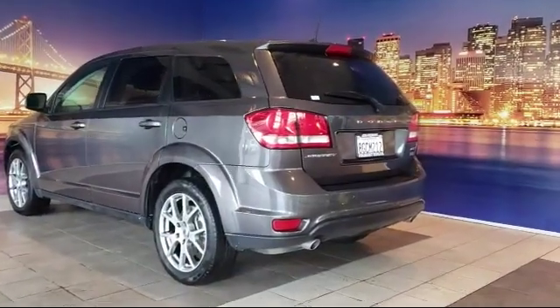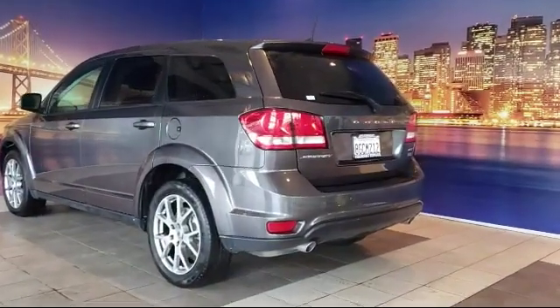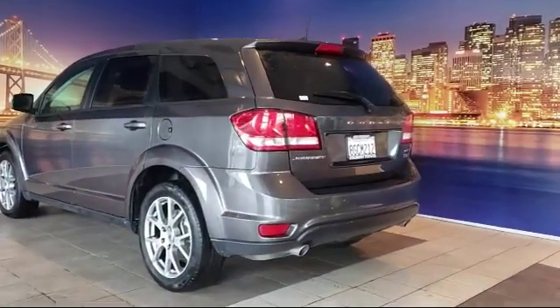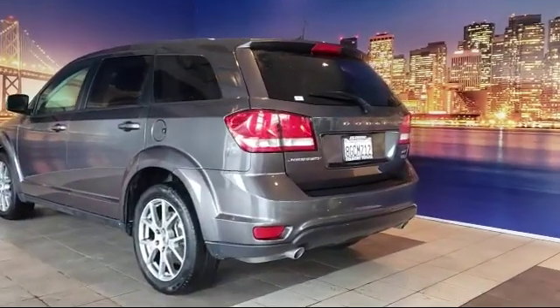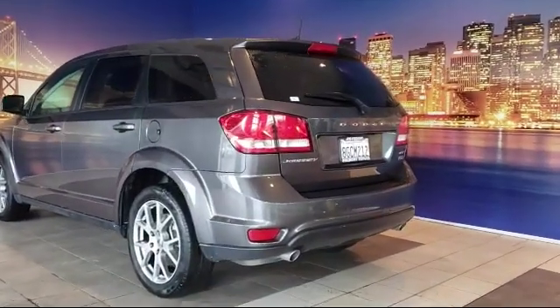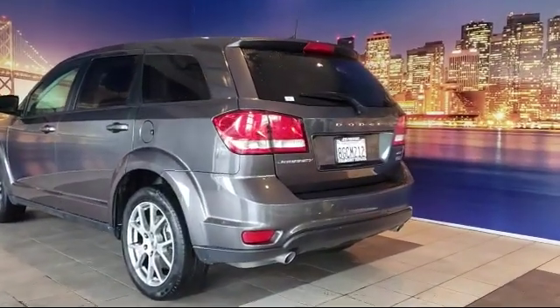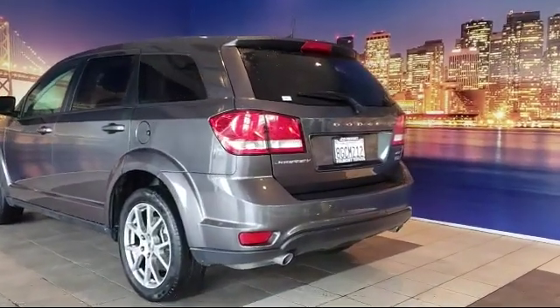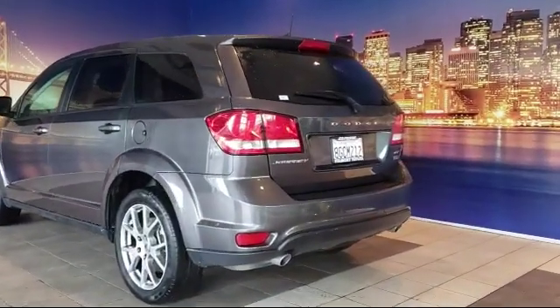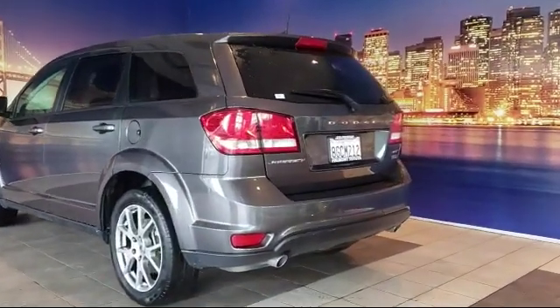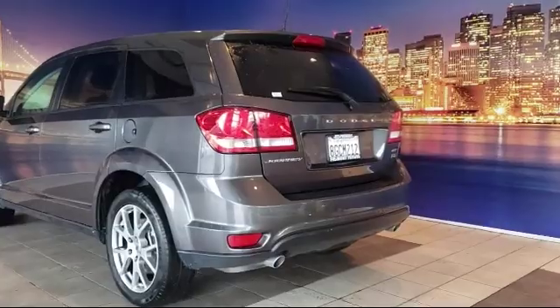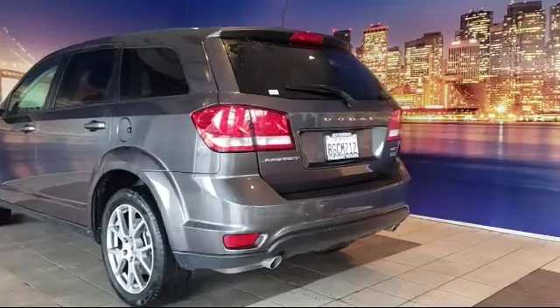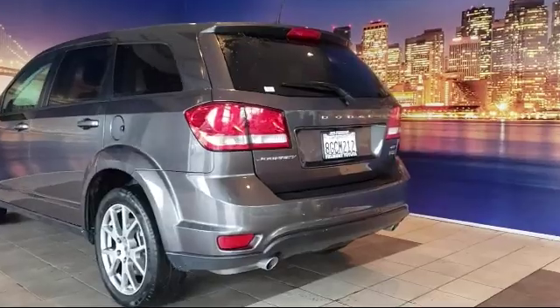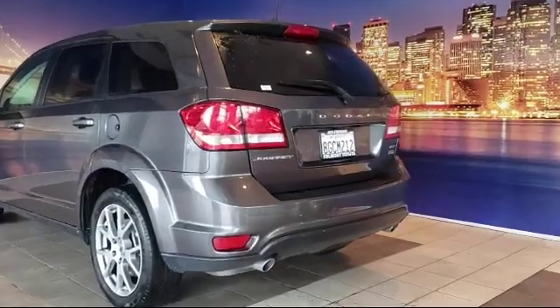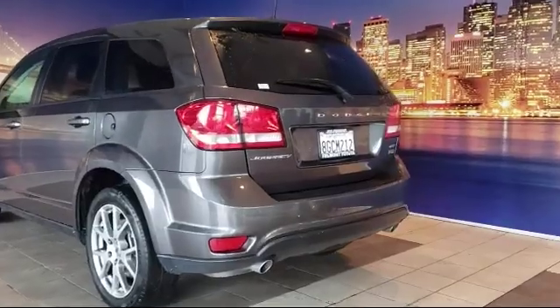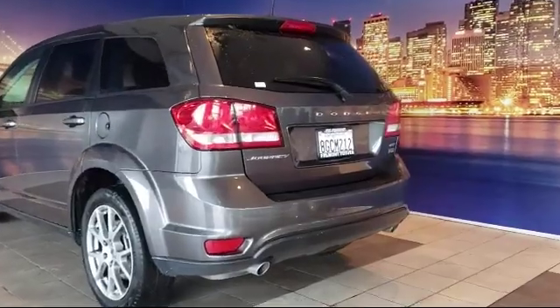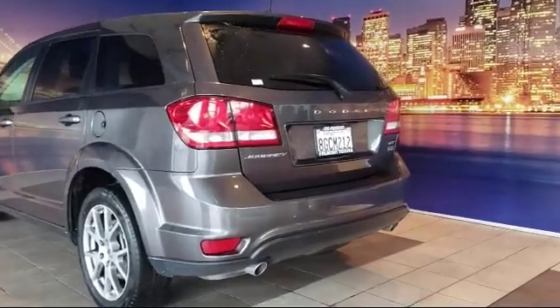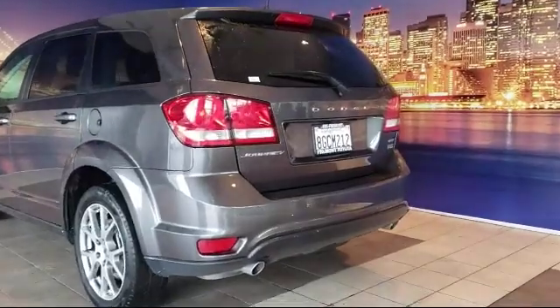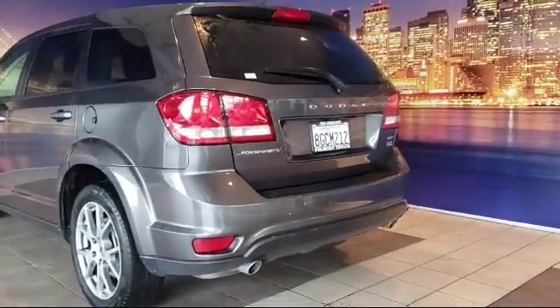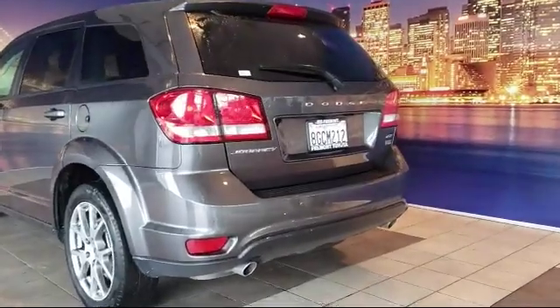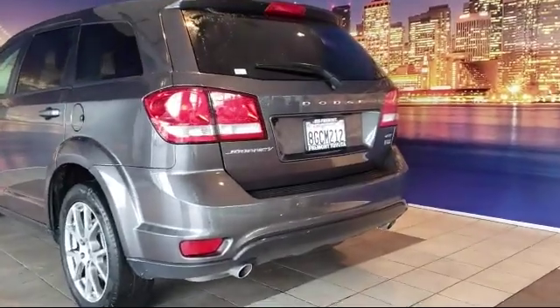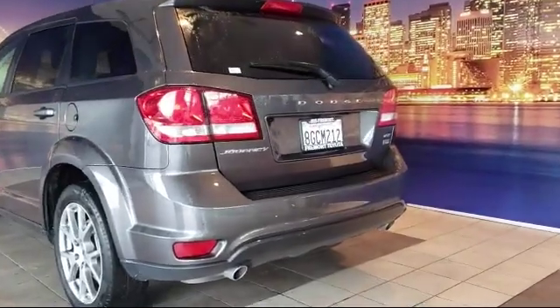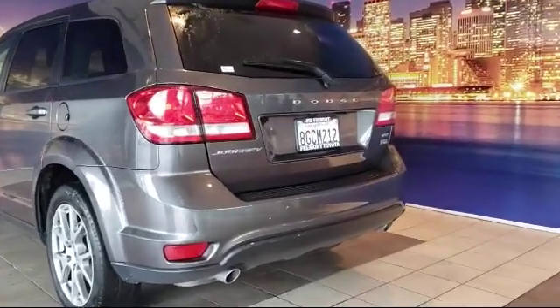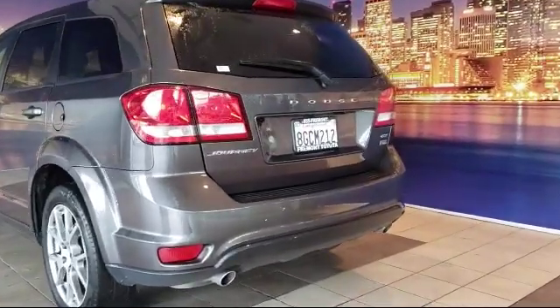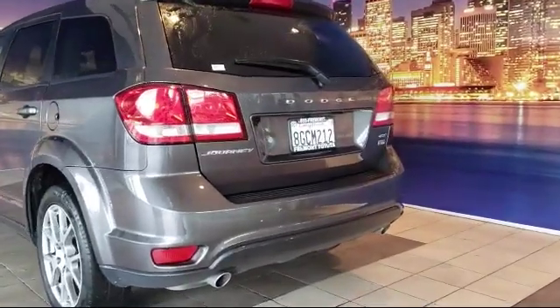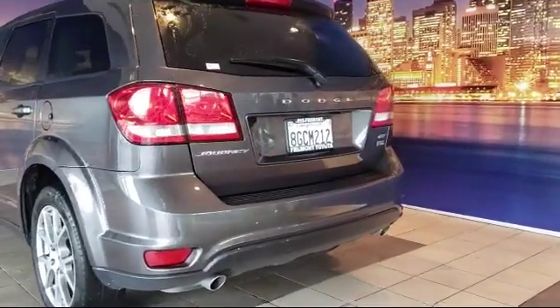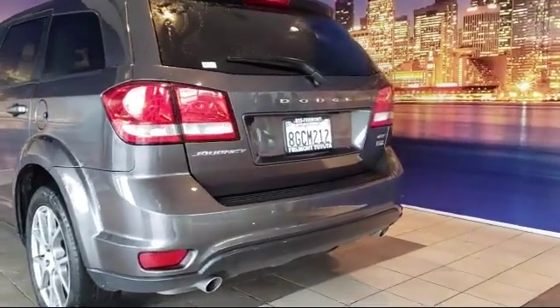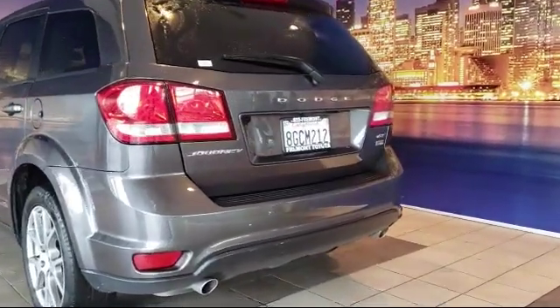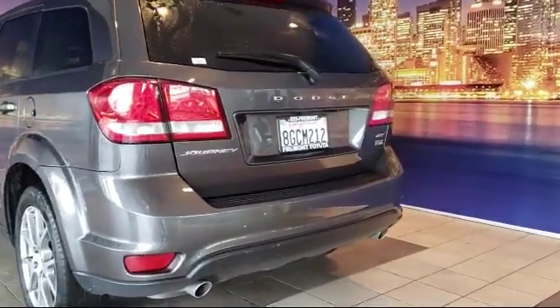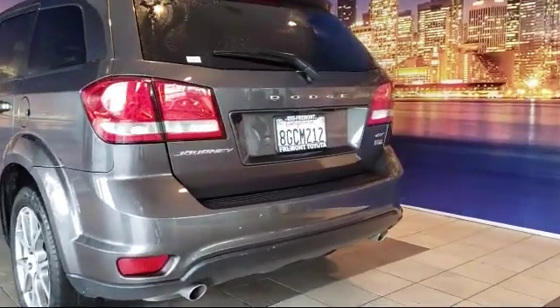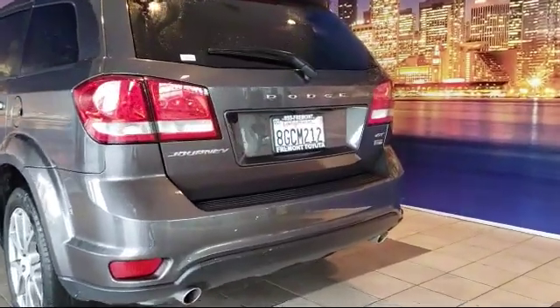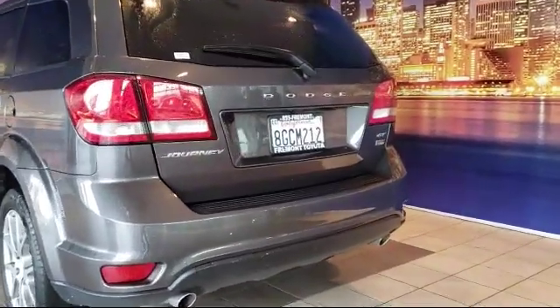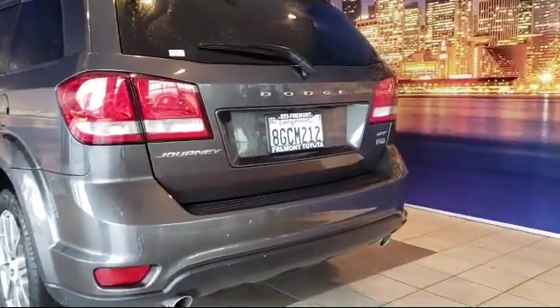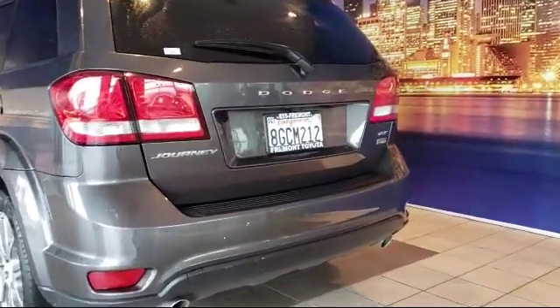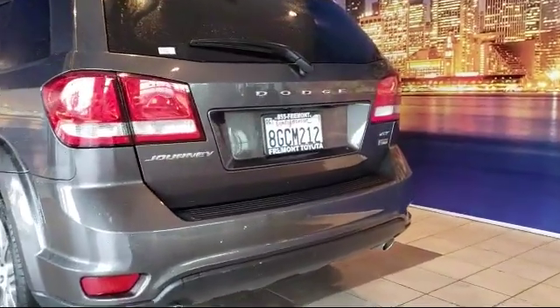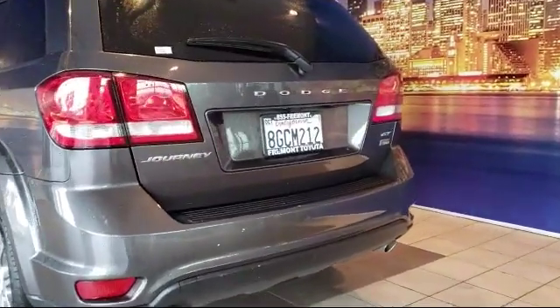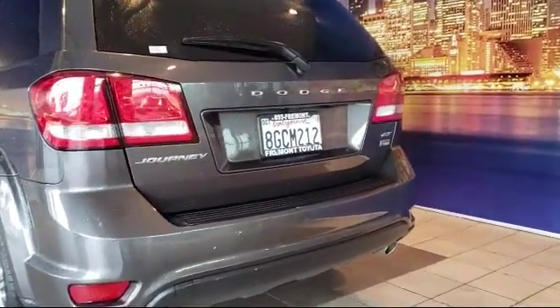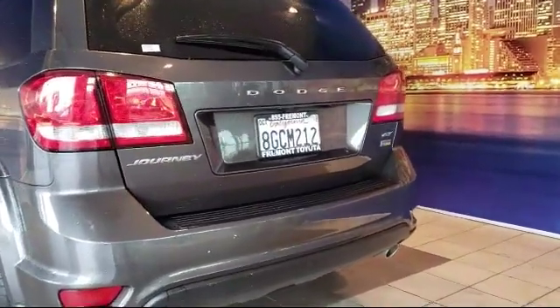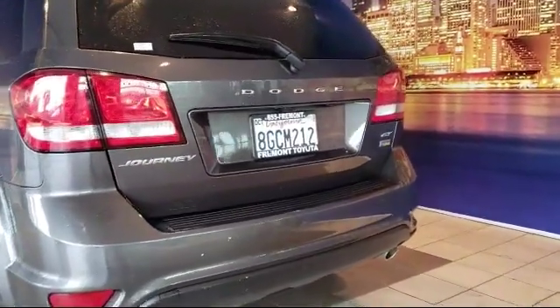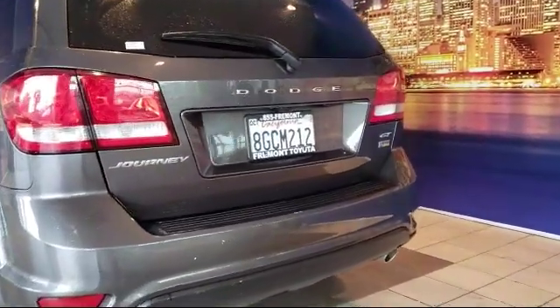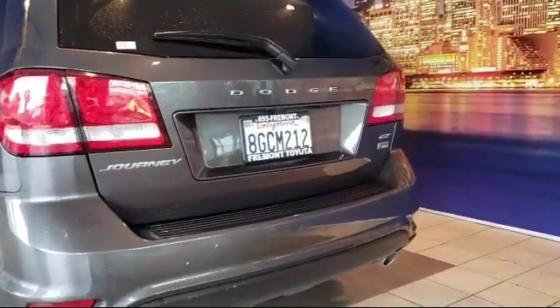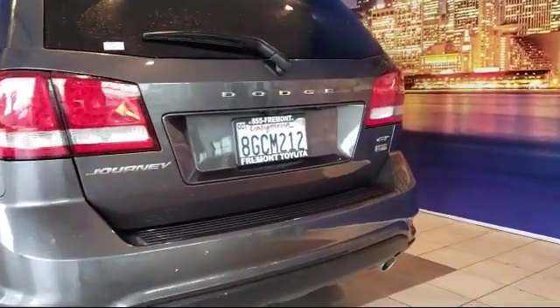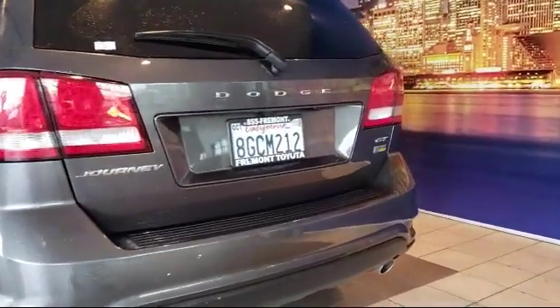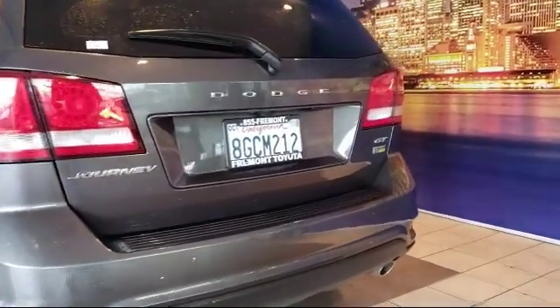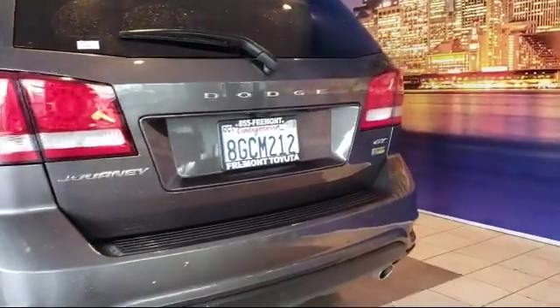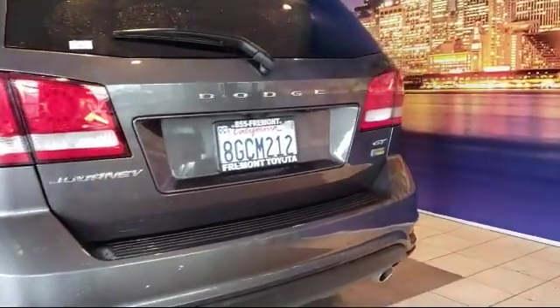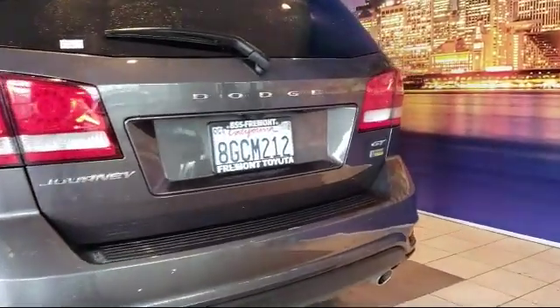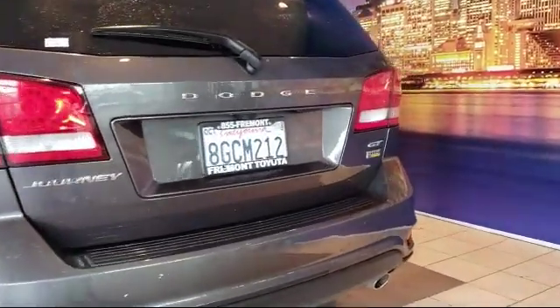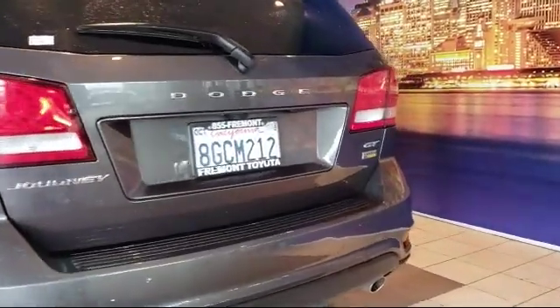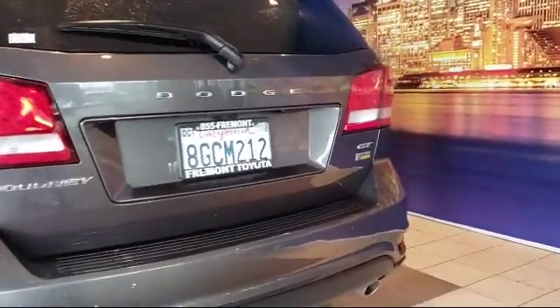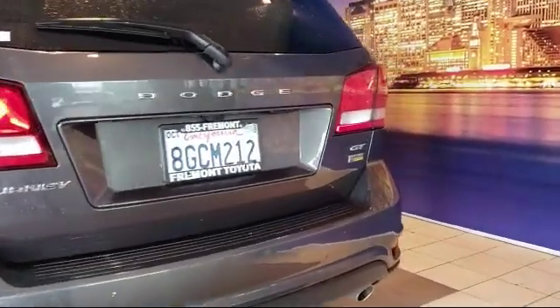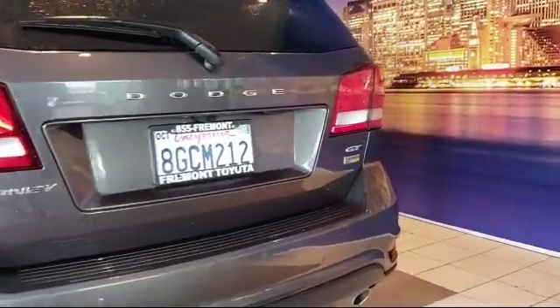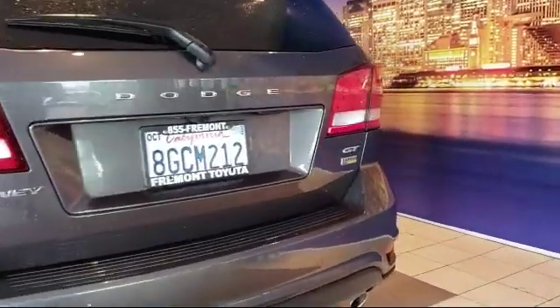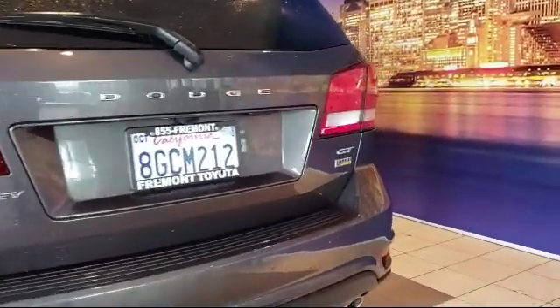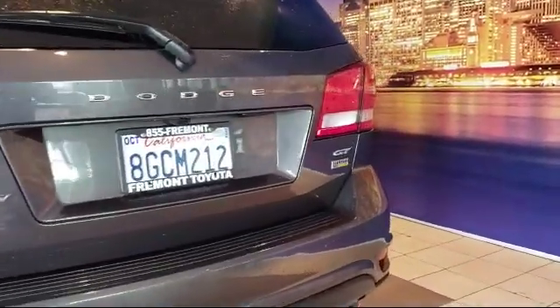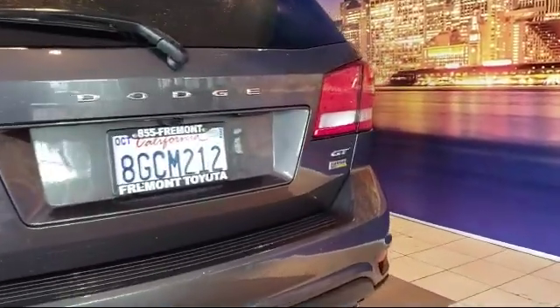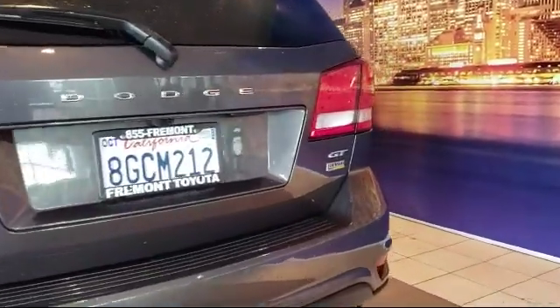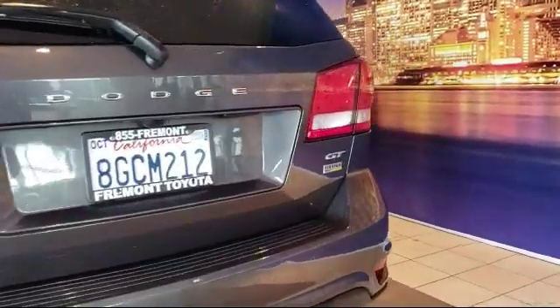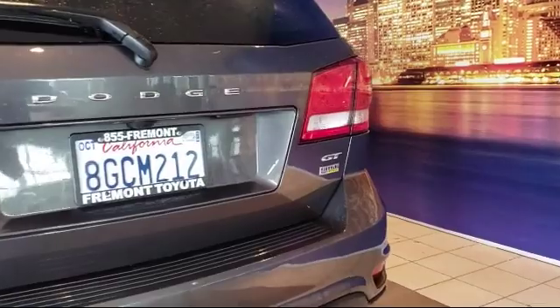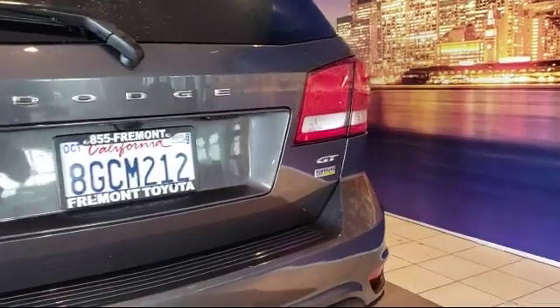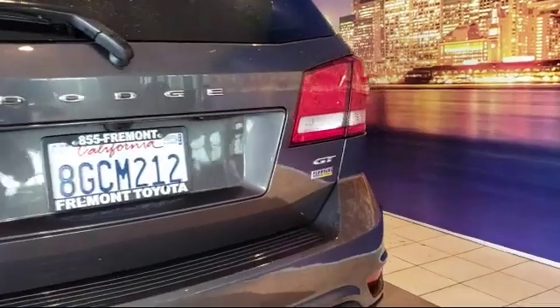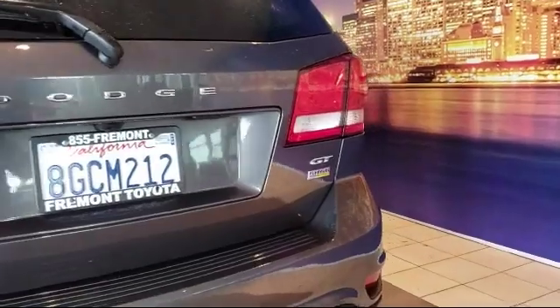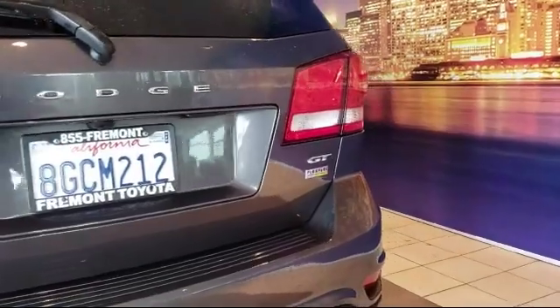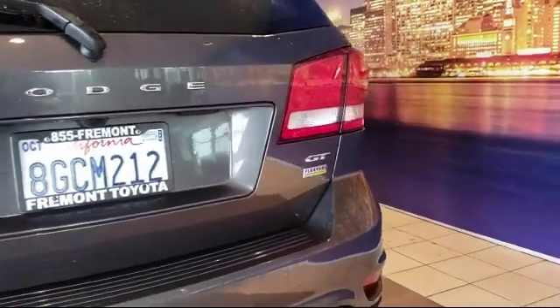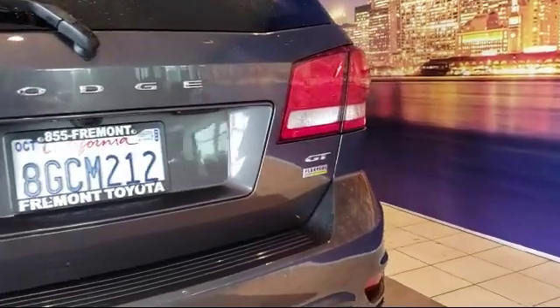Alloy wheels, air conditioning, rear air conditioning, and has less than 30,000 miles on the odometer.